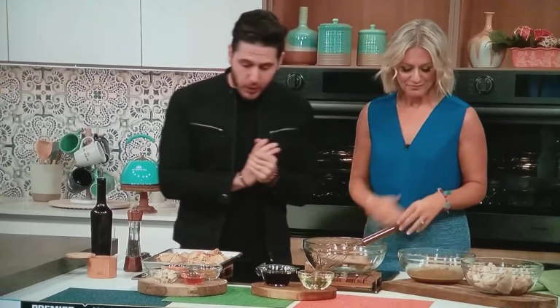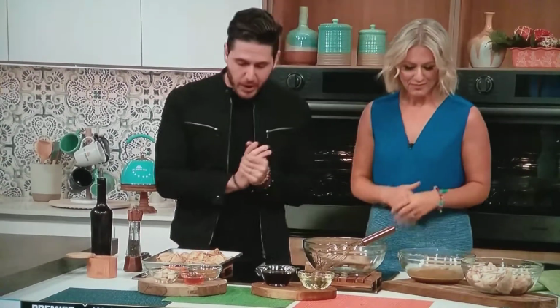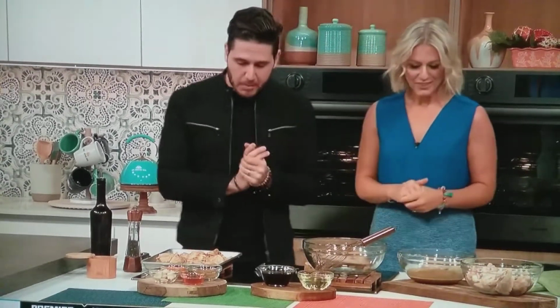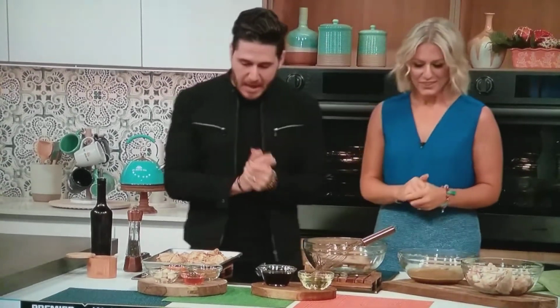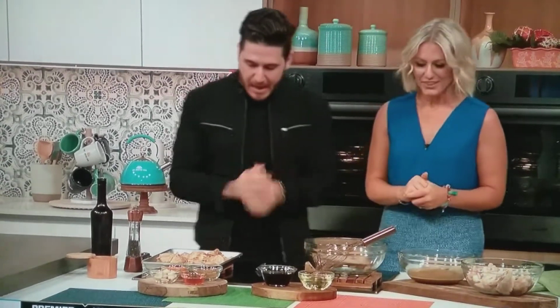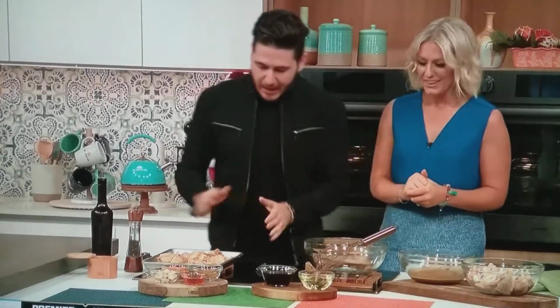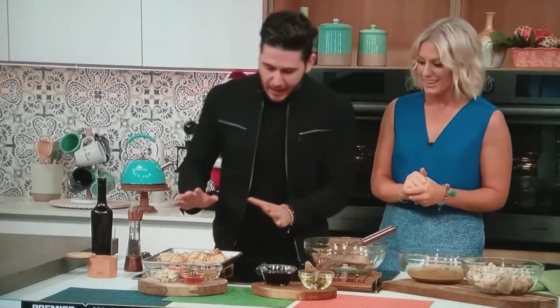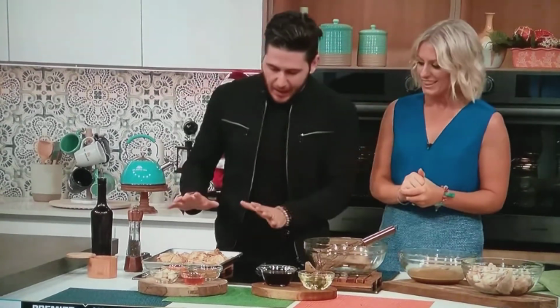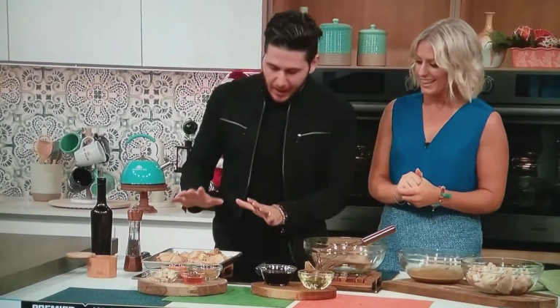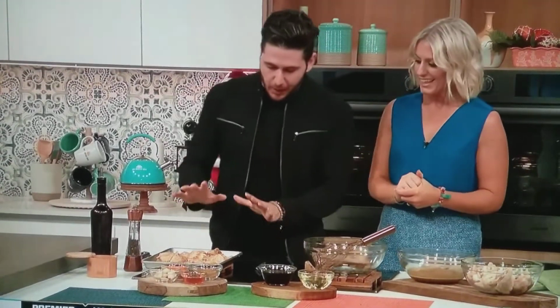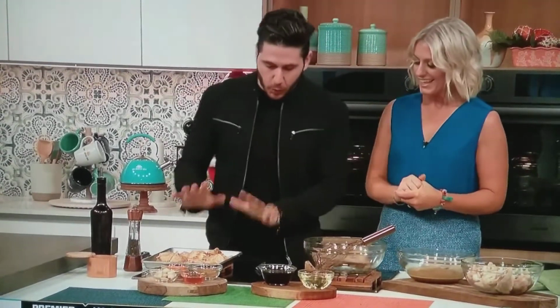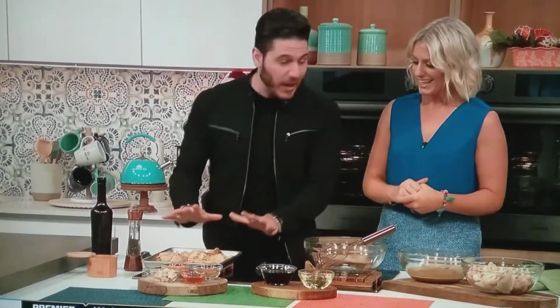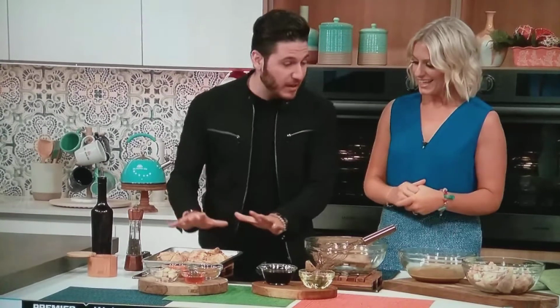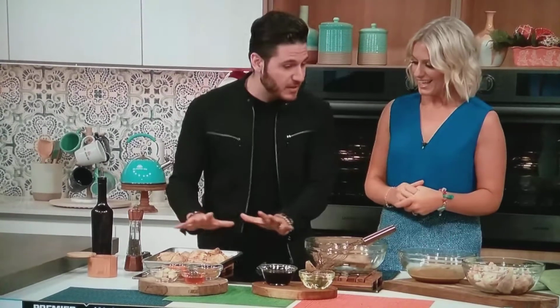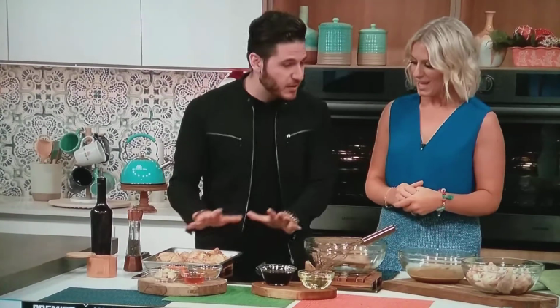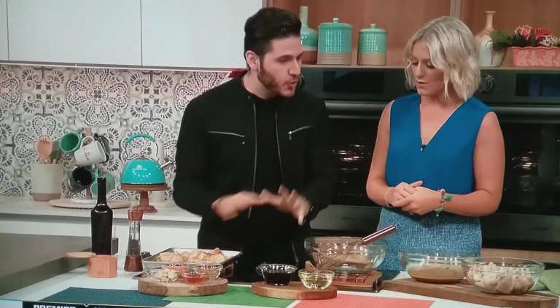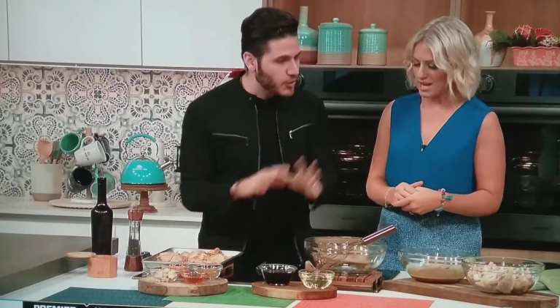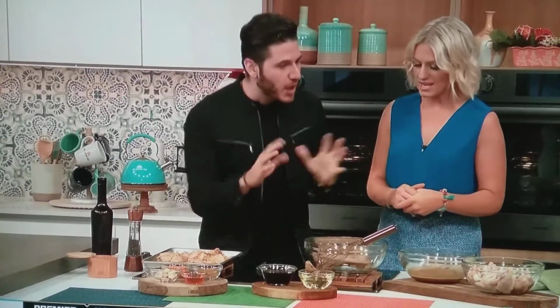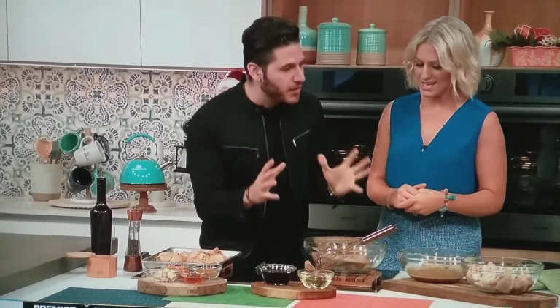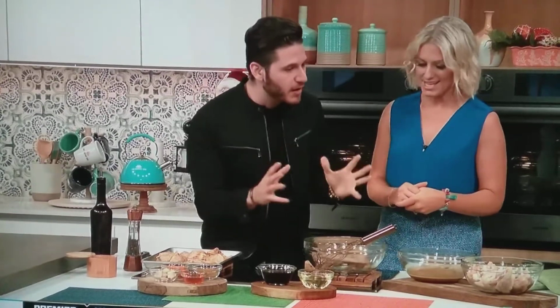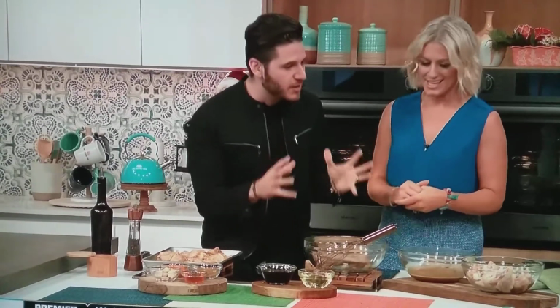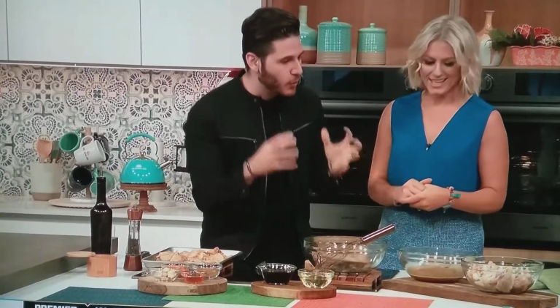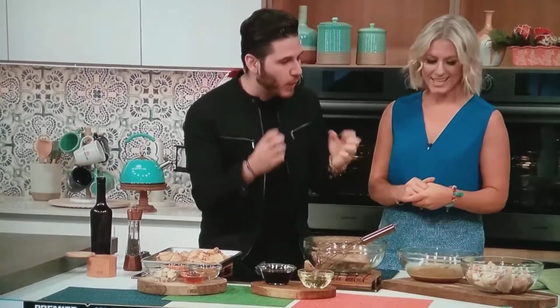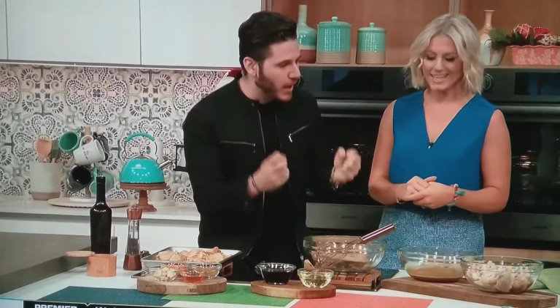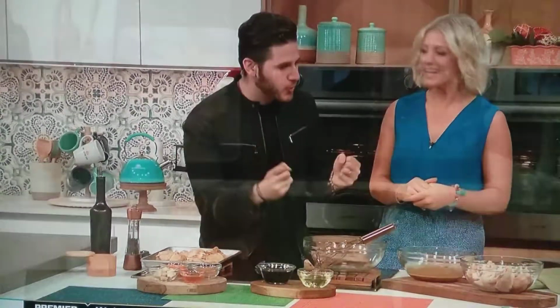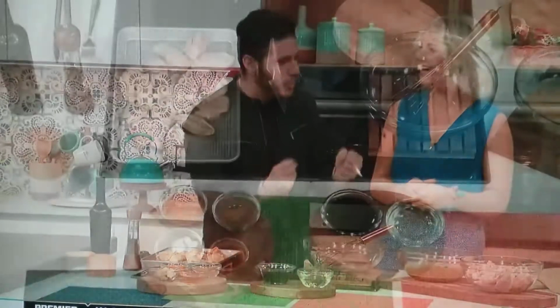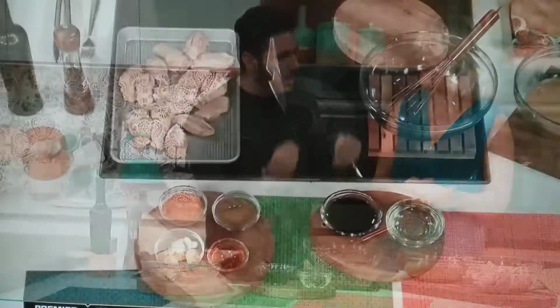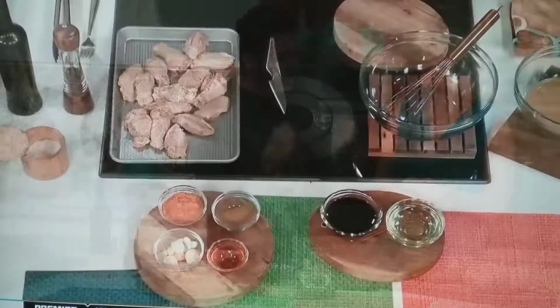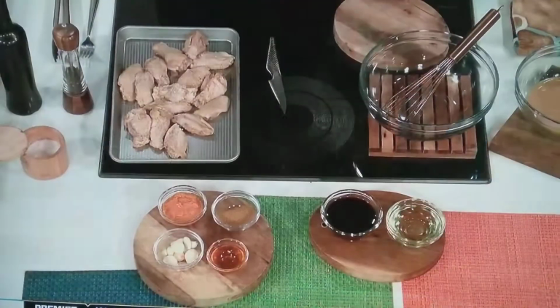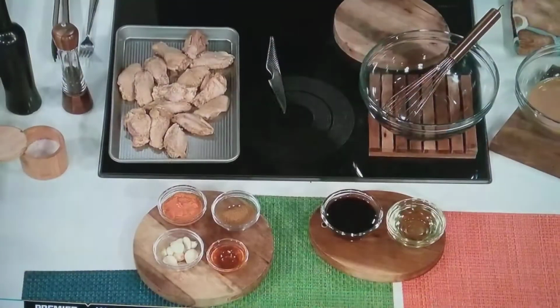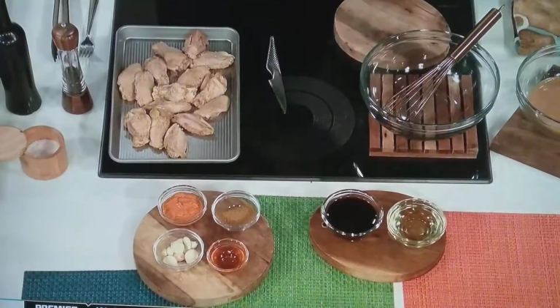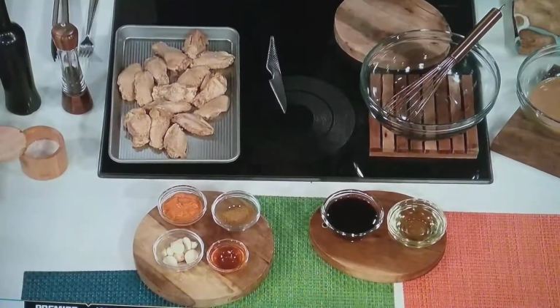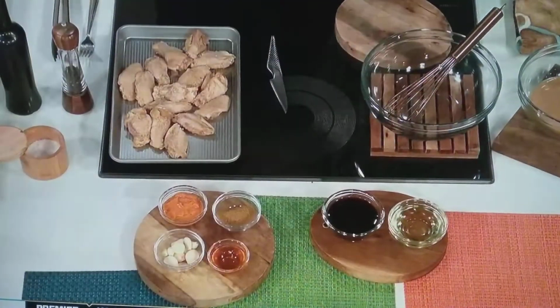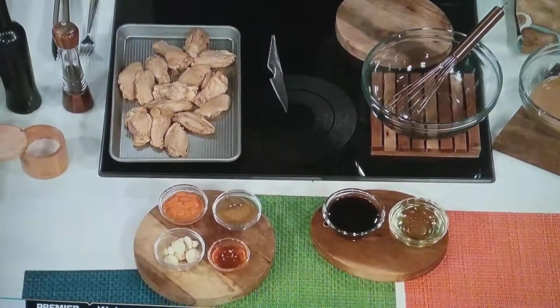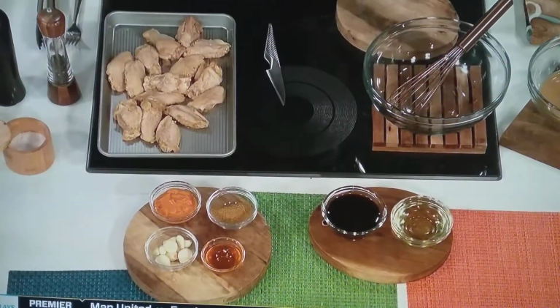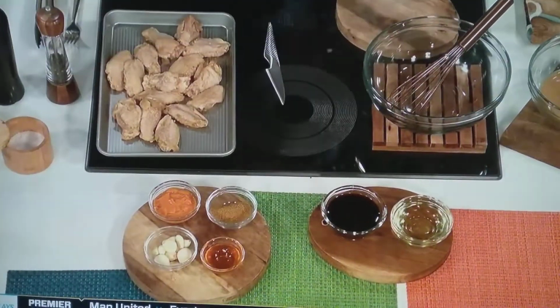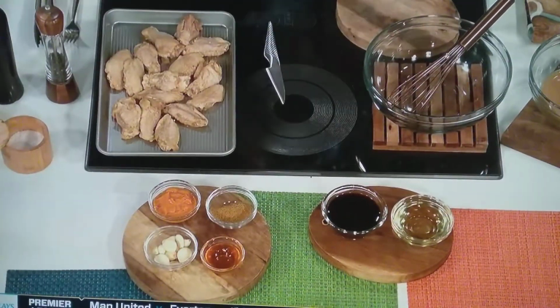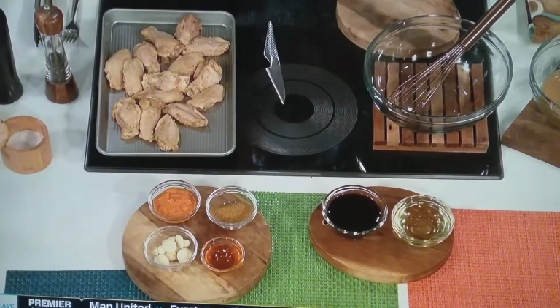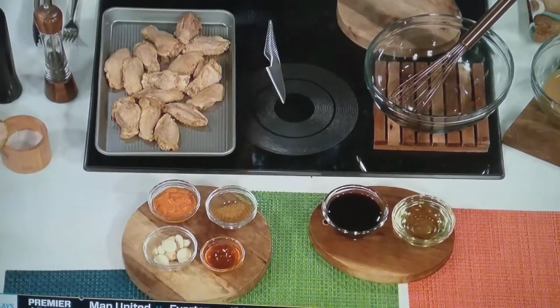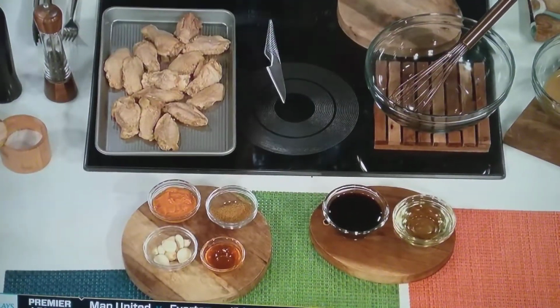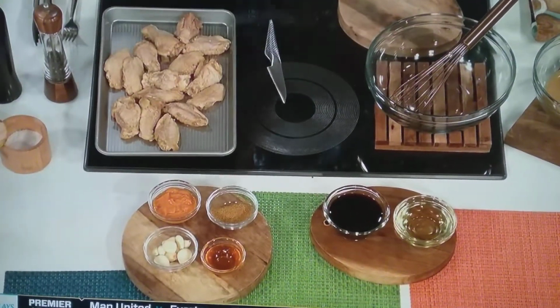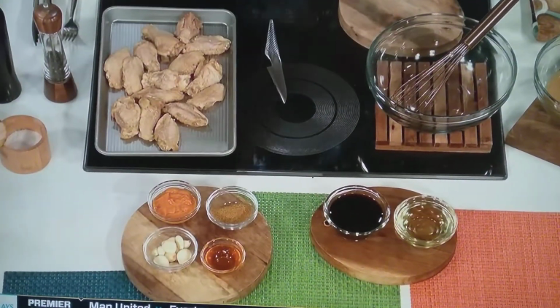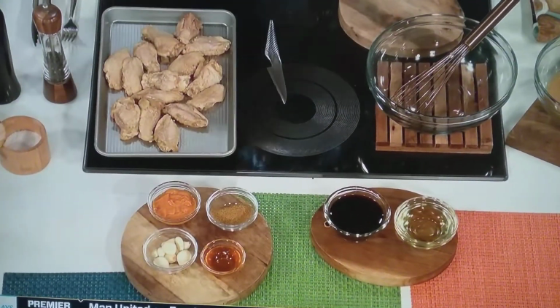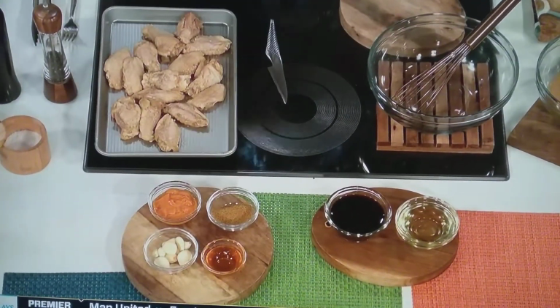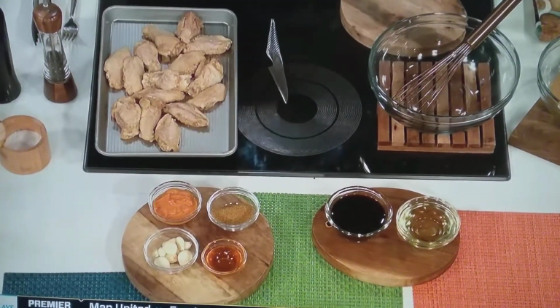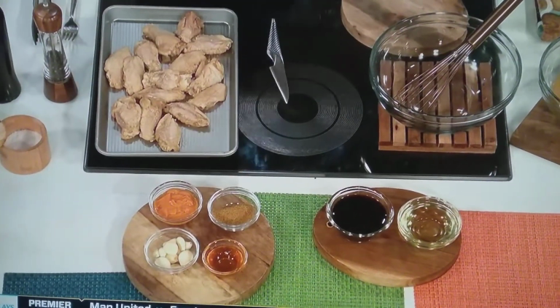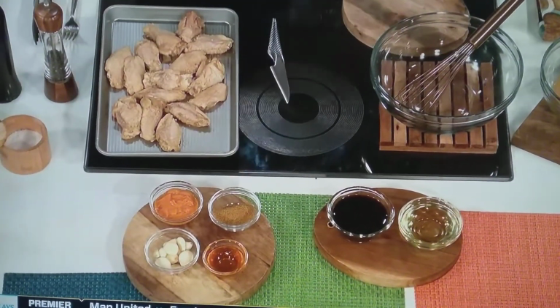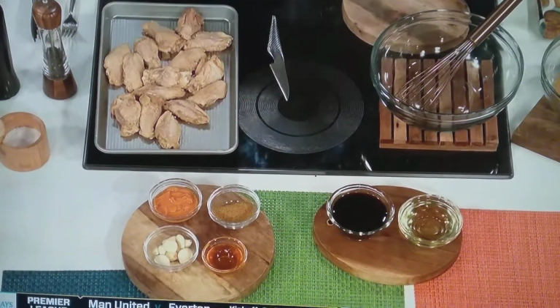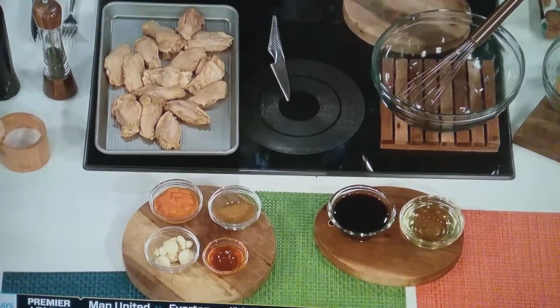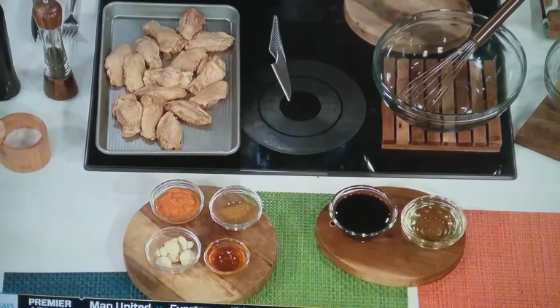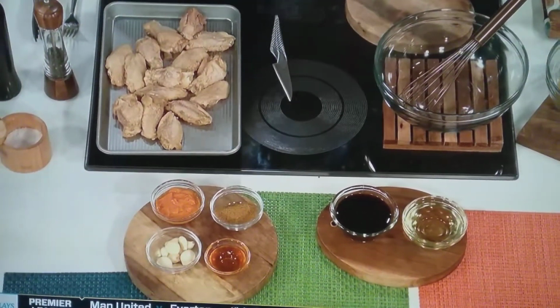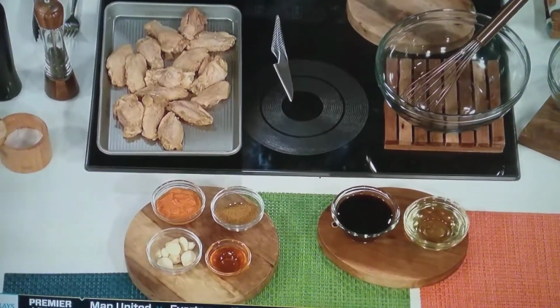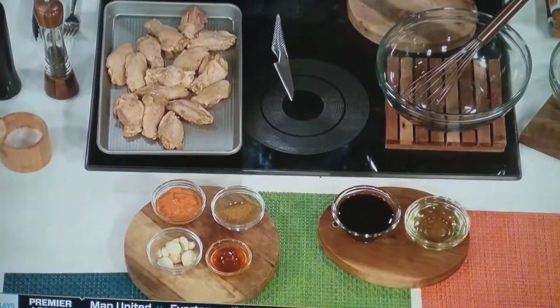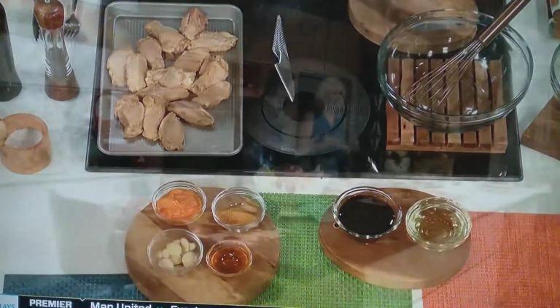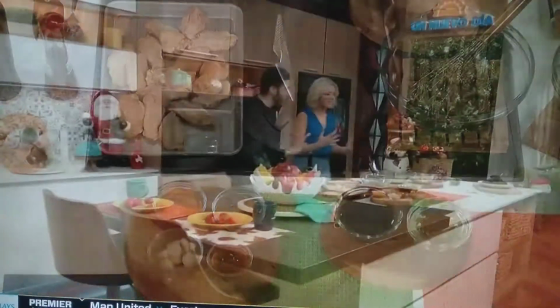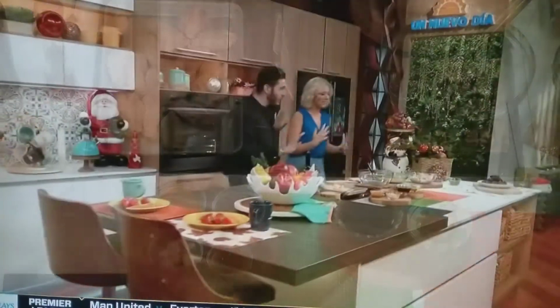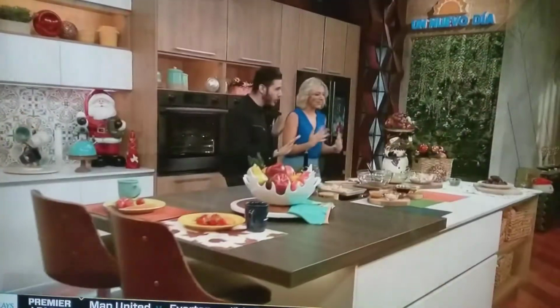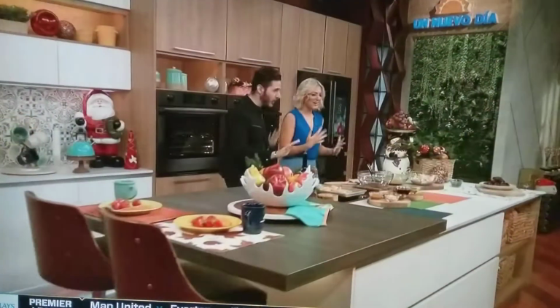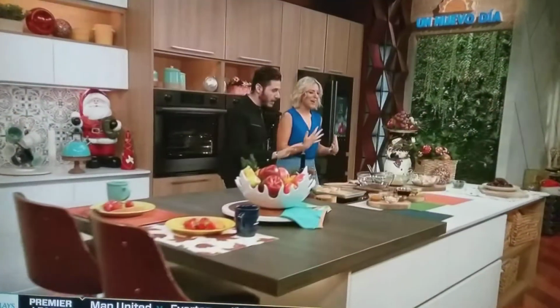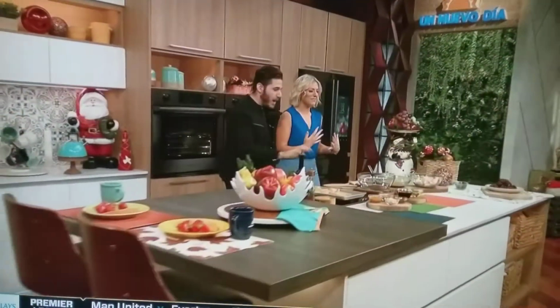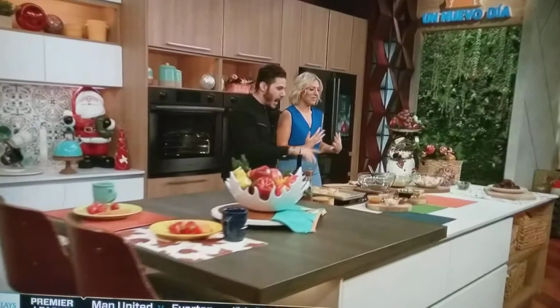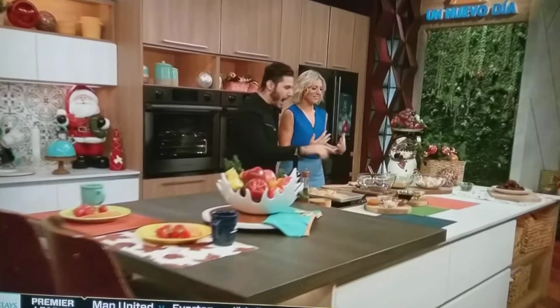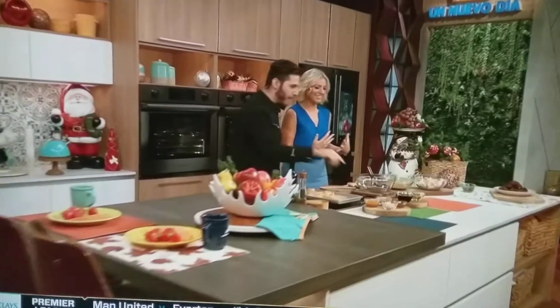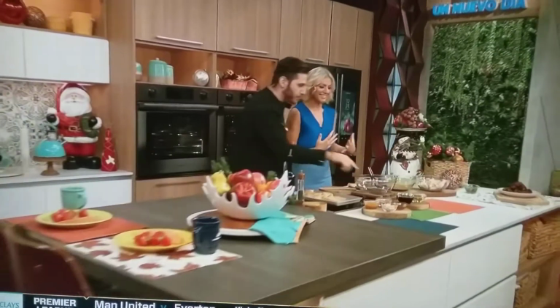So we're going to make wings. There's nothing like watching football with great flavor. Are you ready? I'm ready. You're doing the cooking. Oh, I'm nervous.